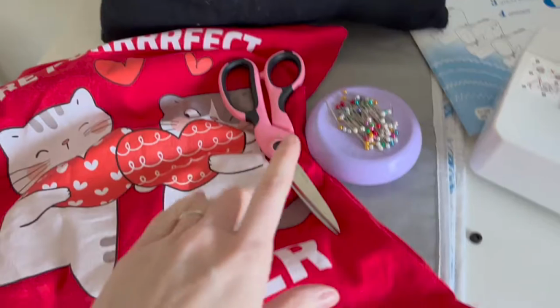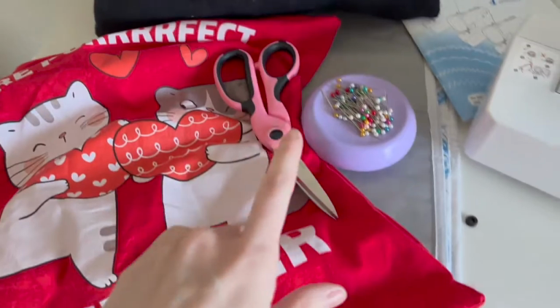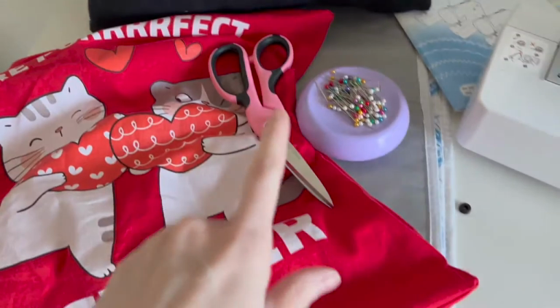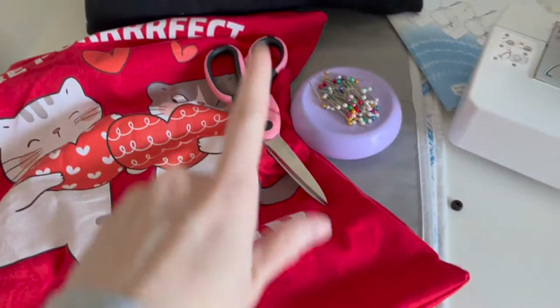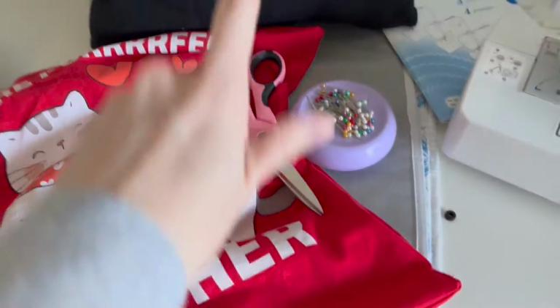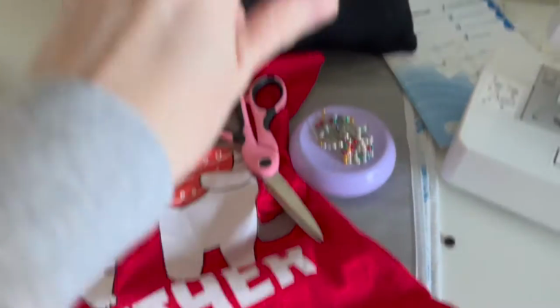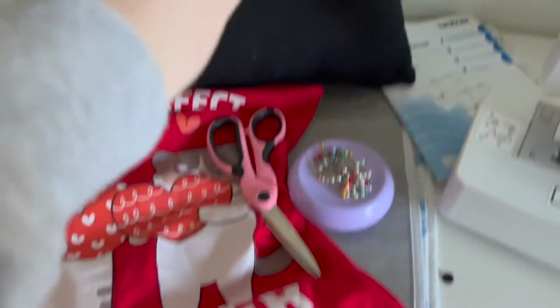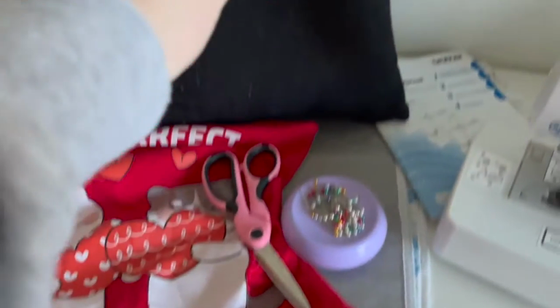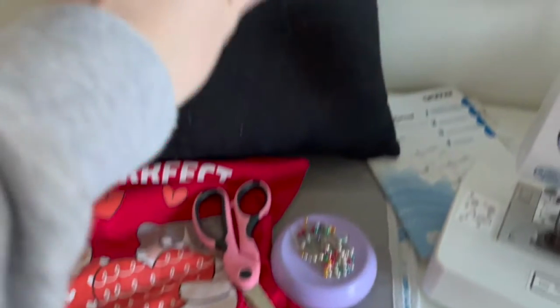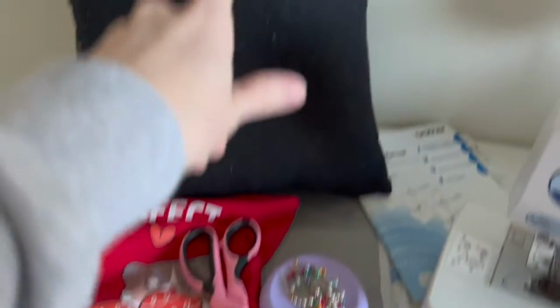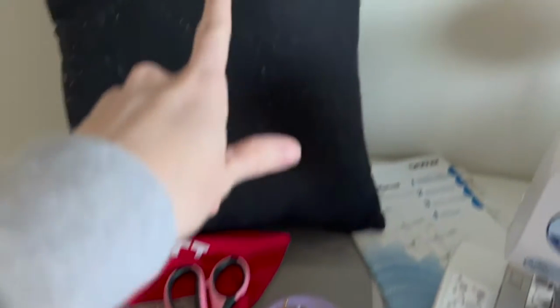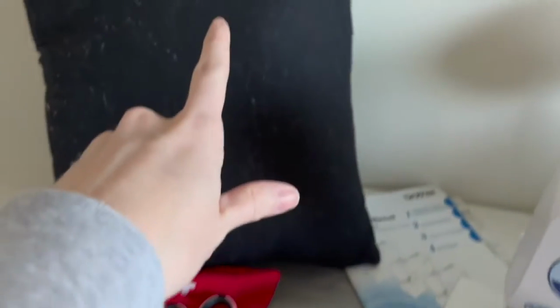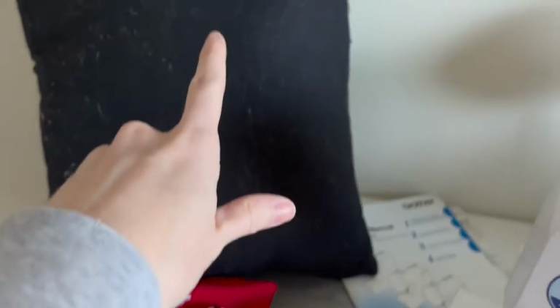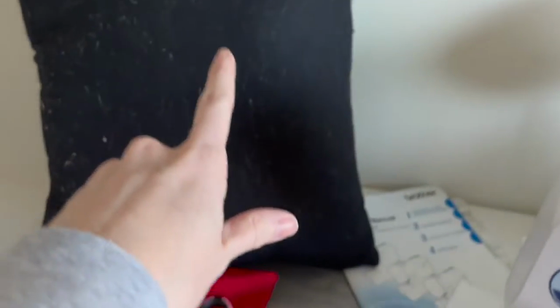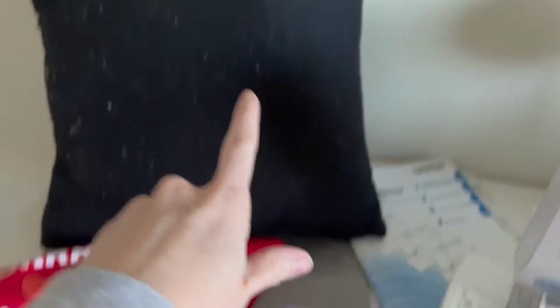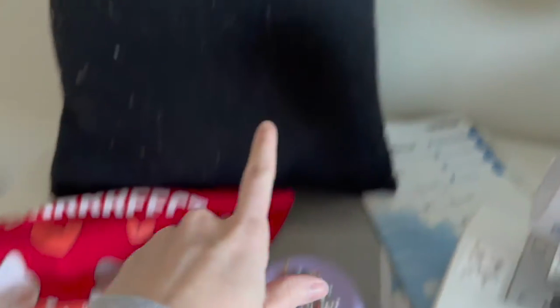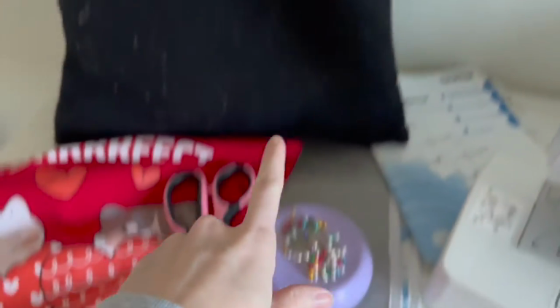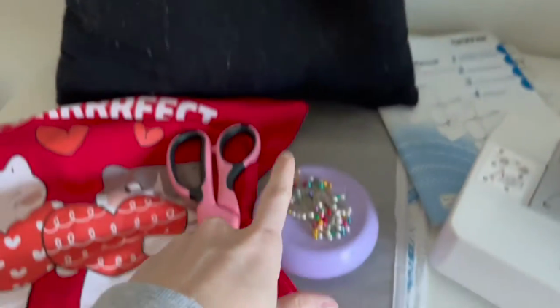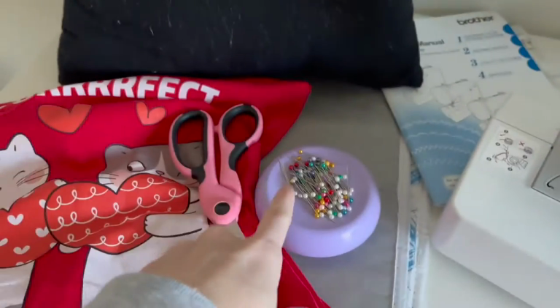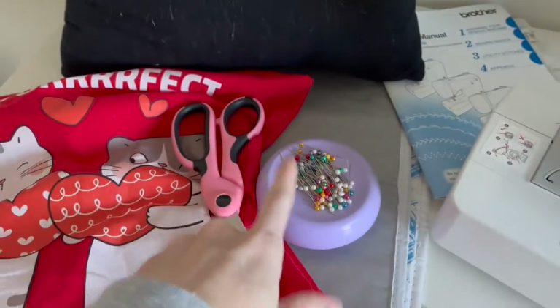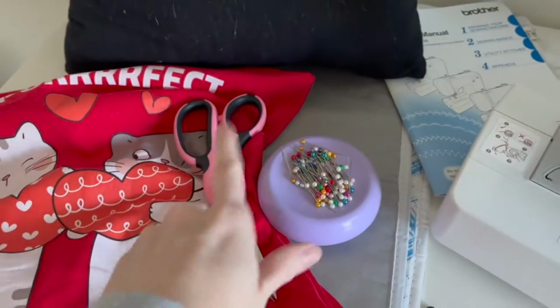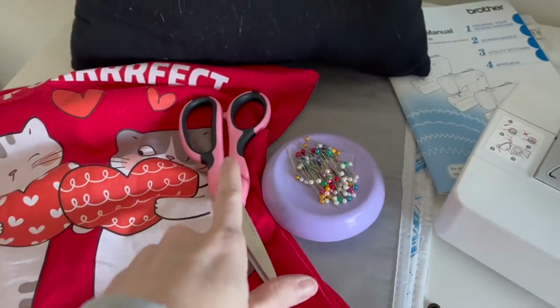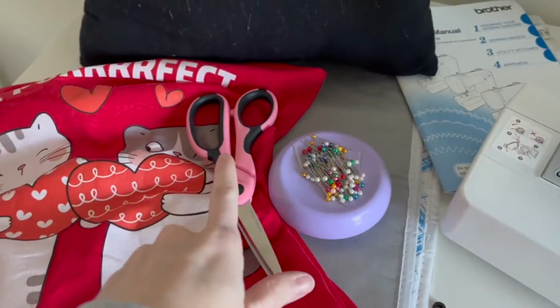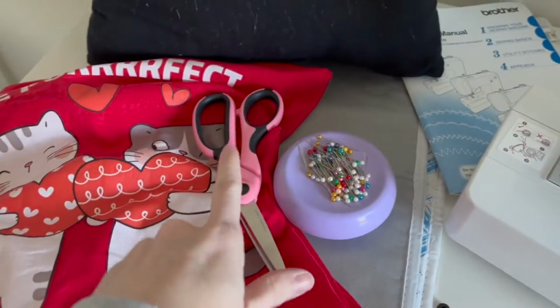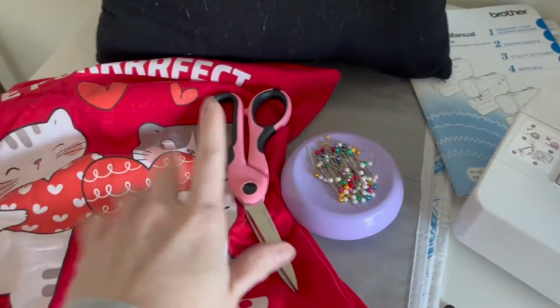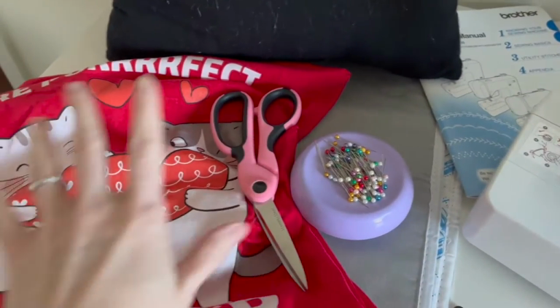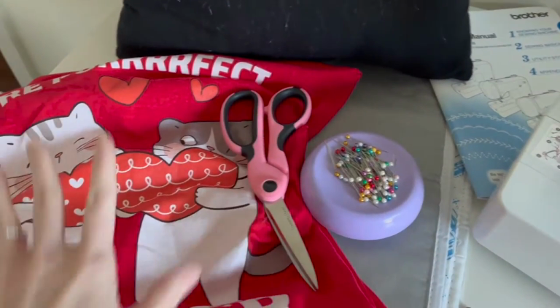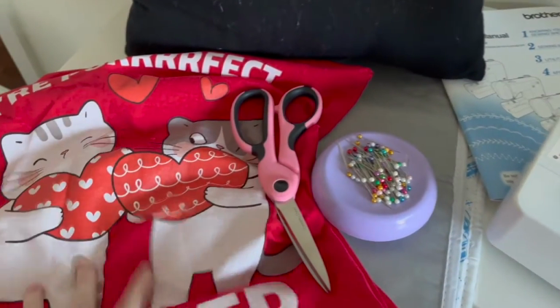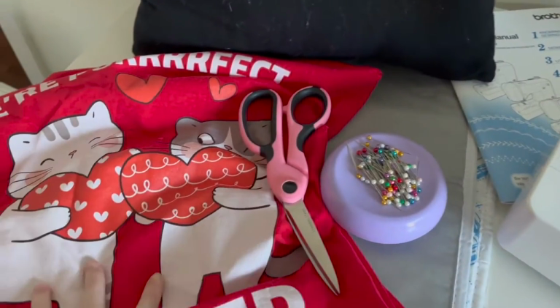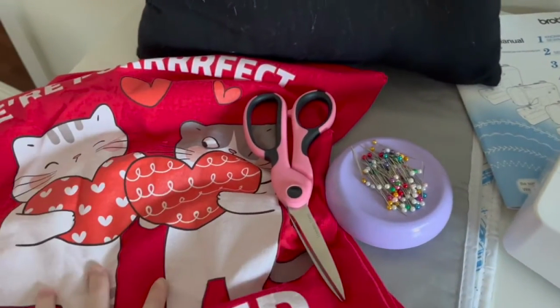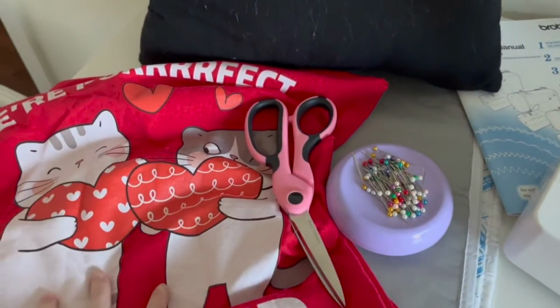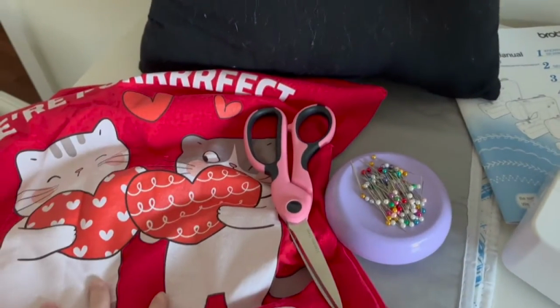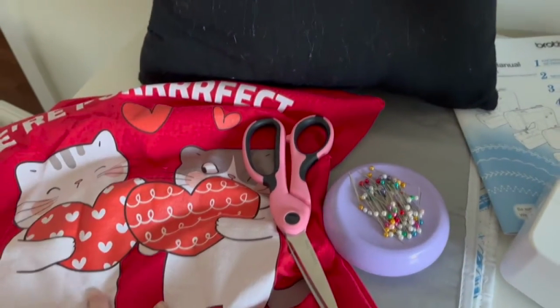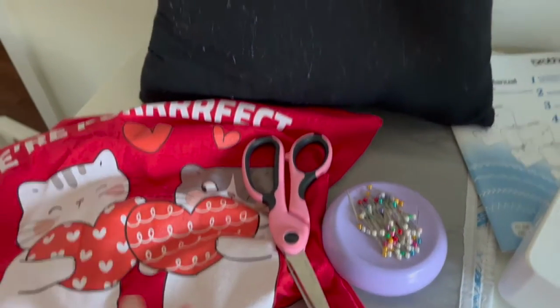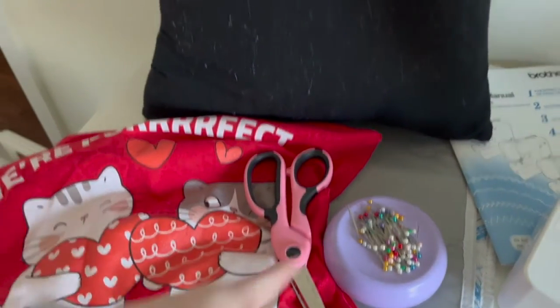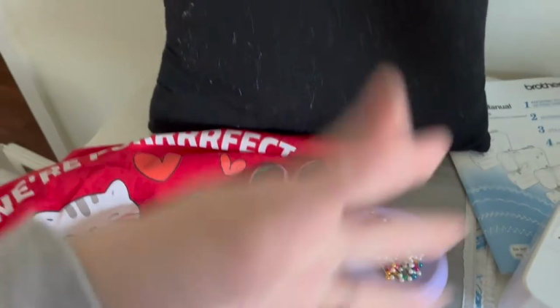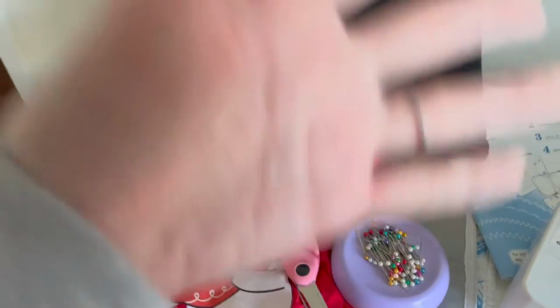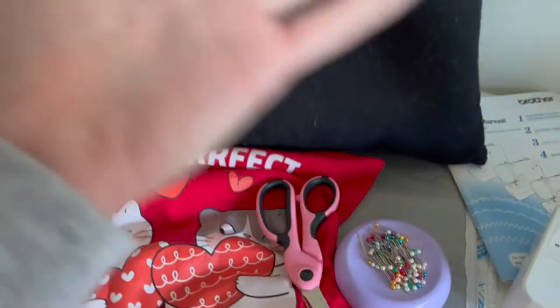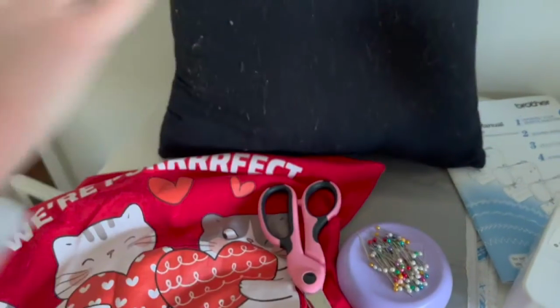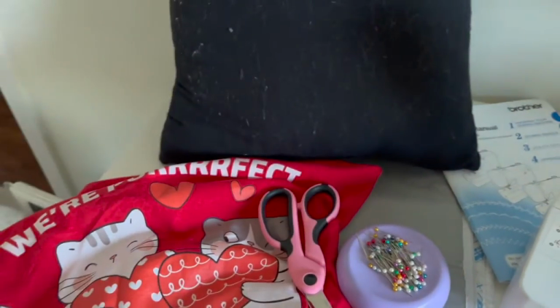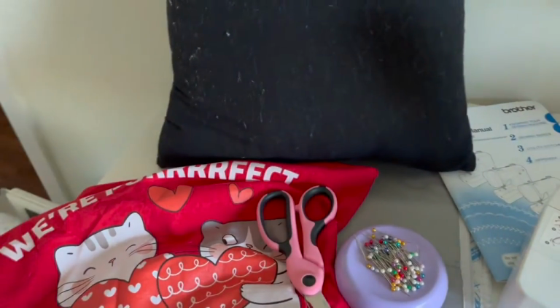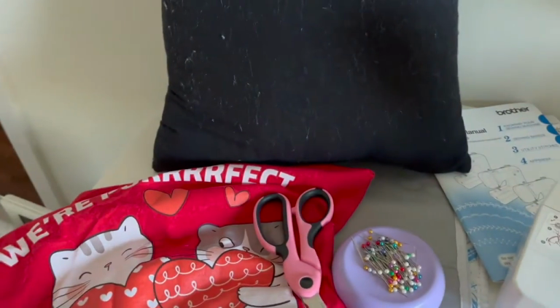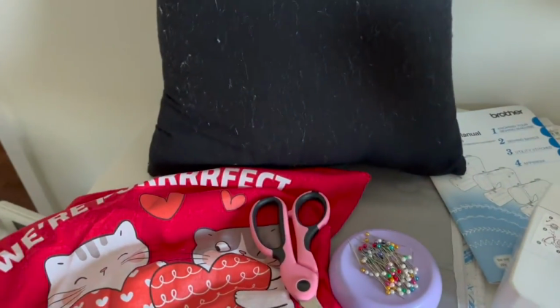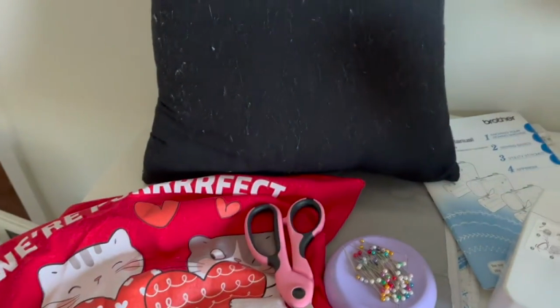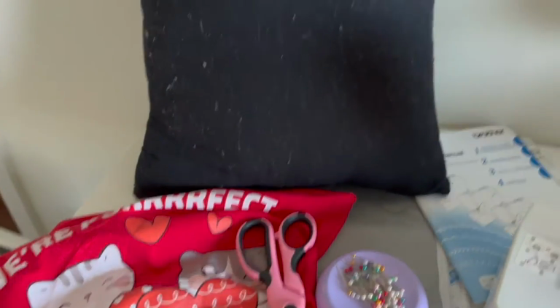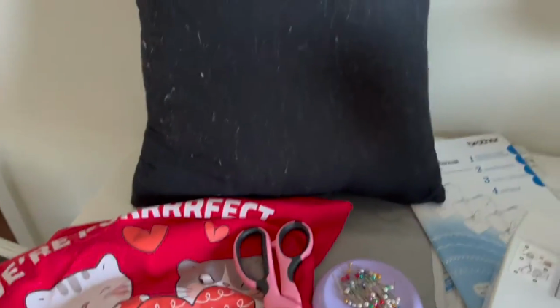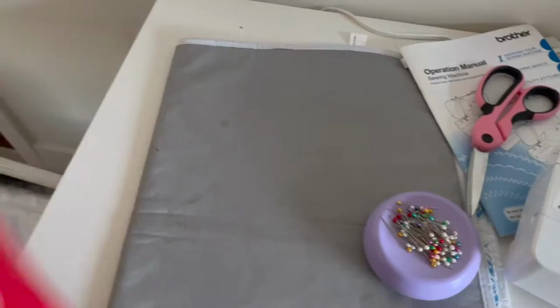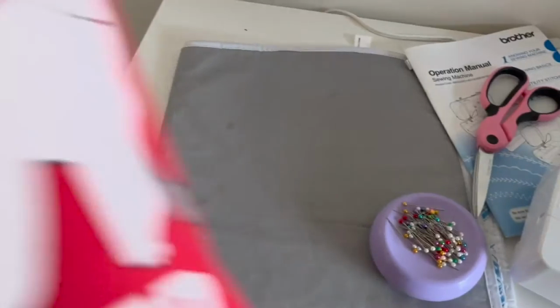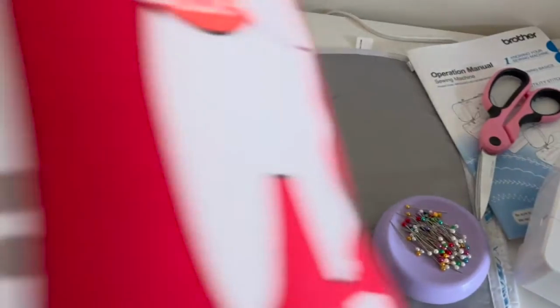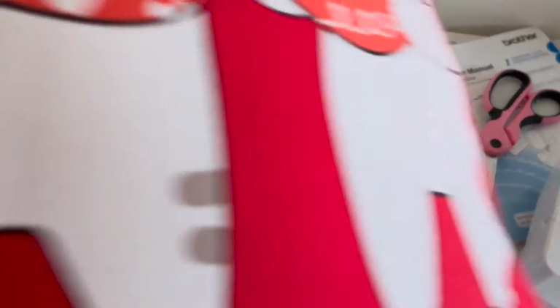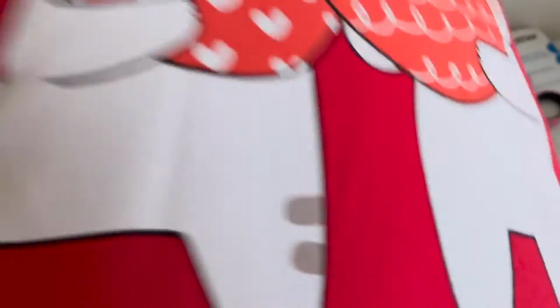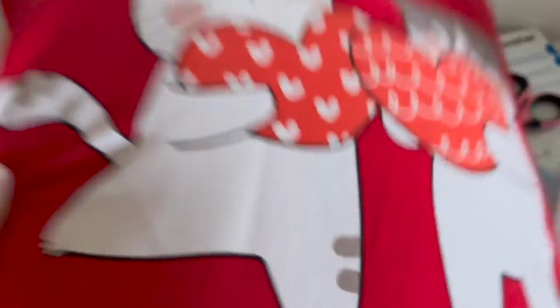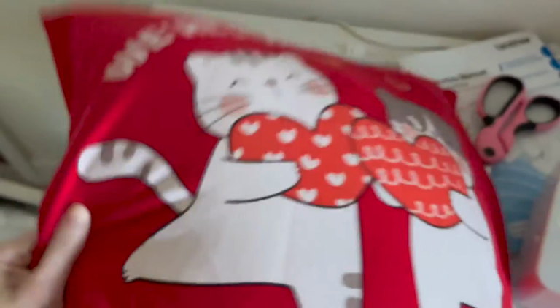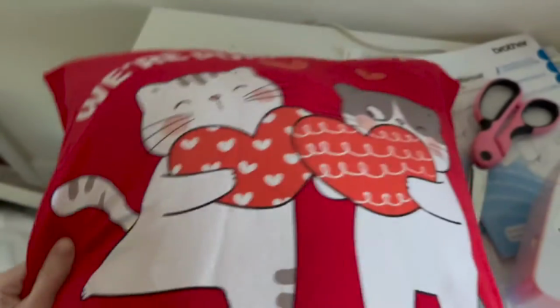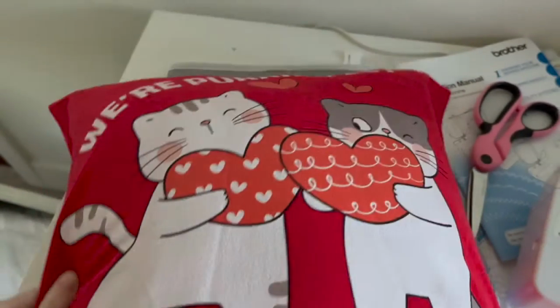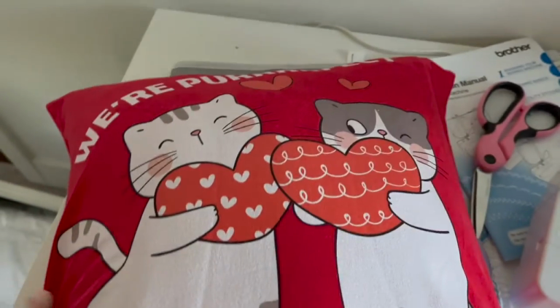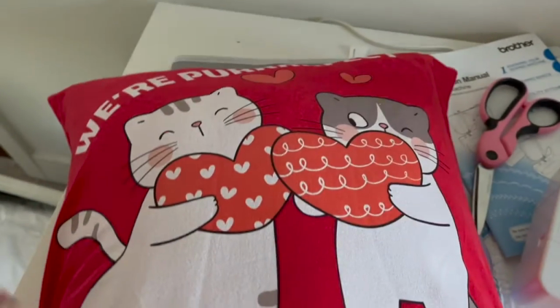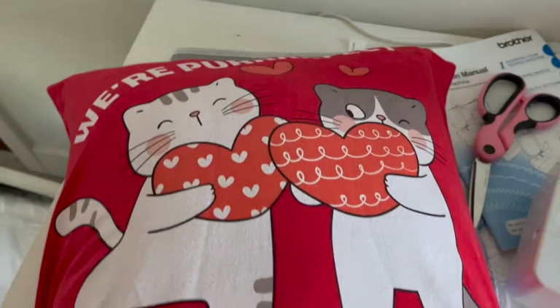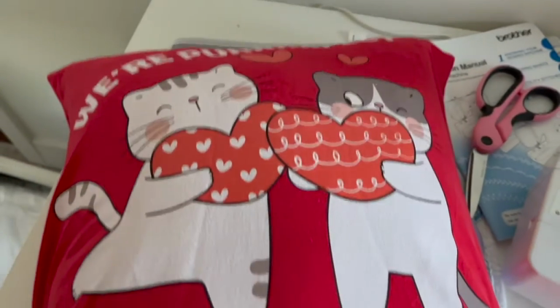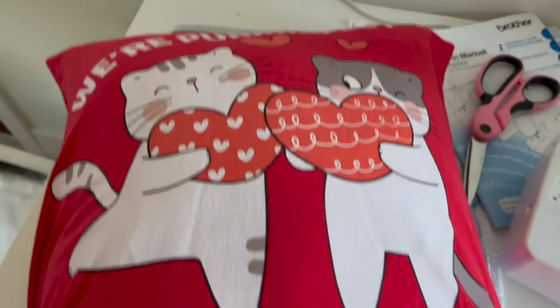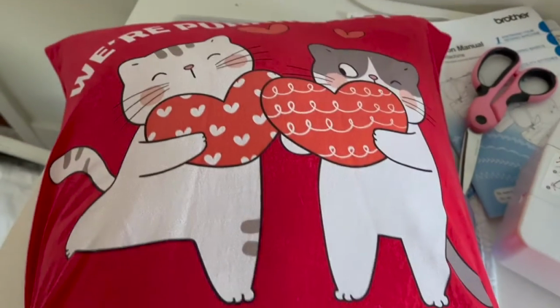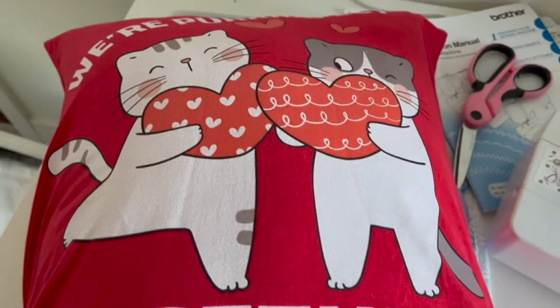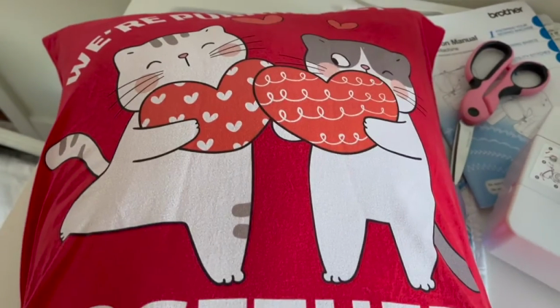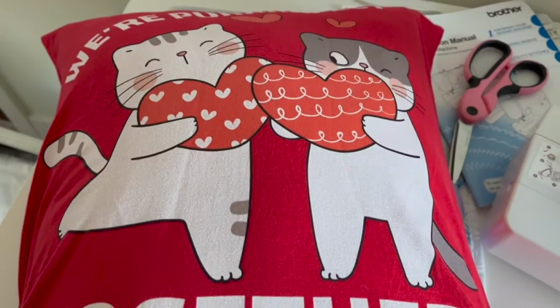Welcome! Today, using an old pillow, pins, scissors, and a t-shirt, we're going to be making a t-shirt pillowcase.